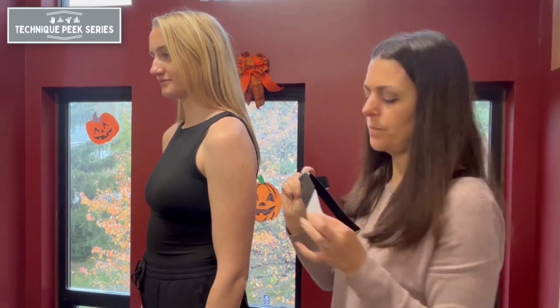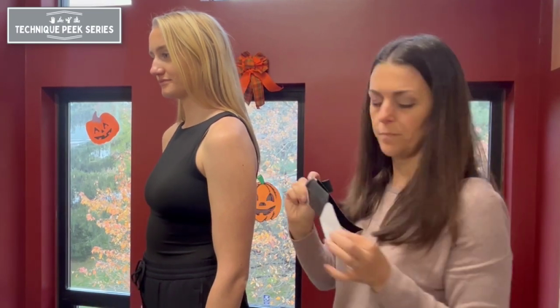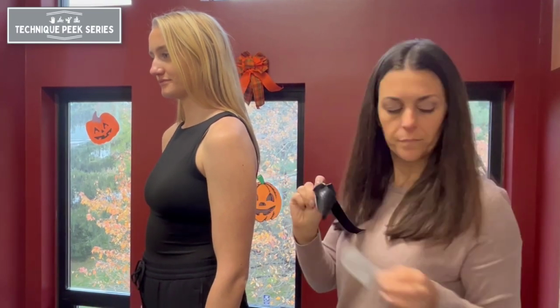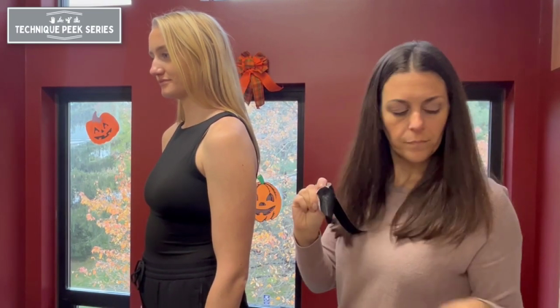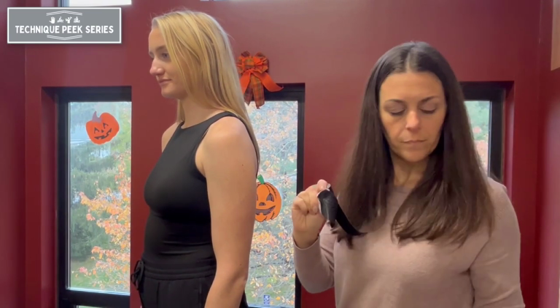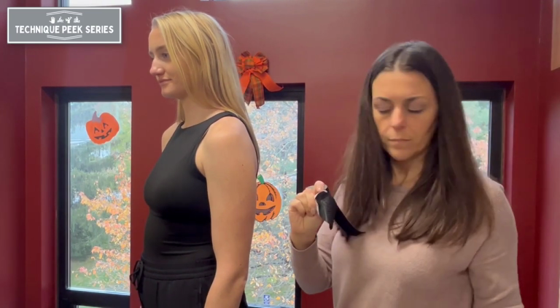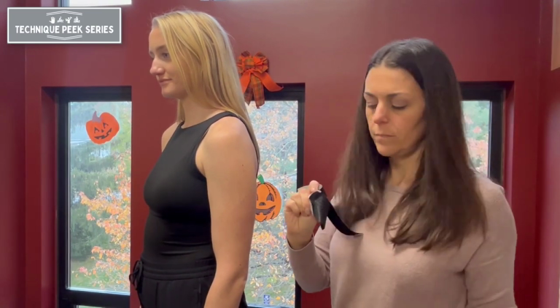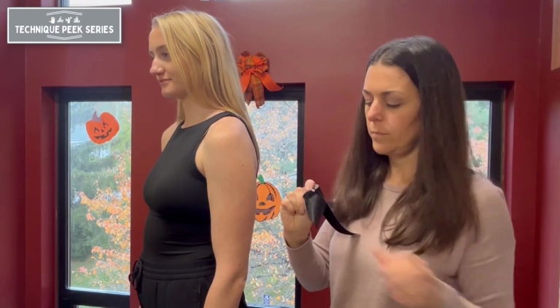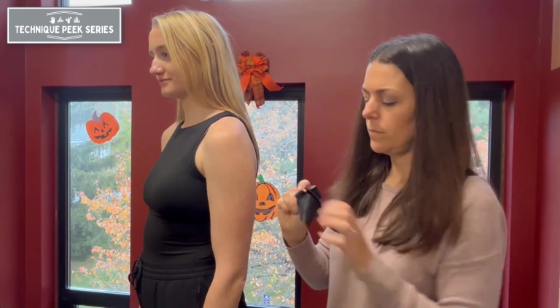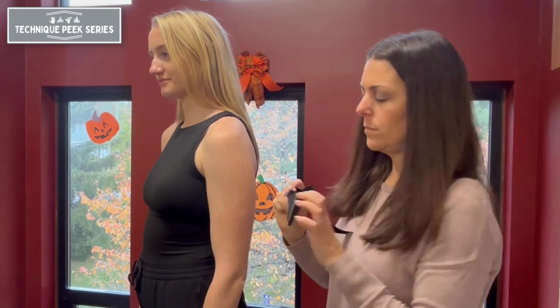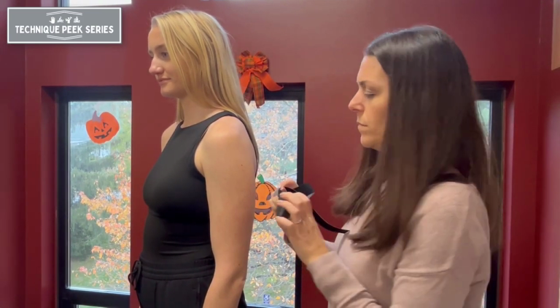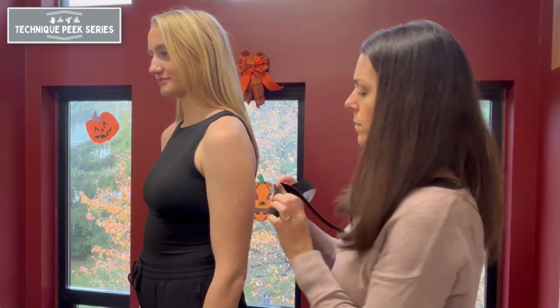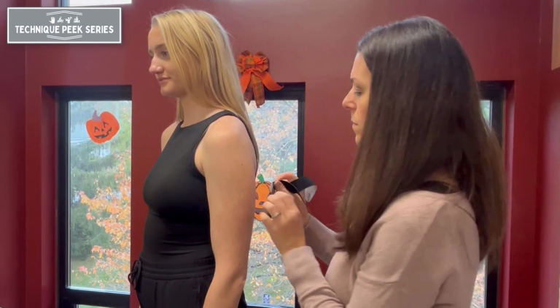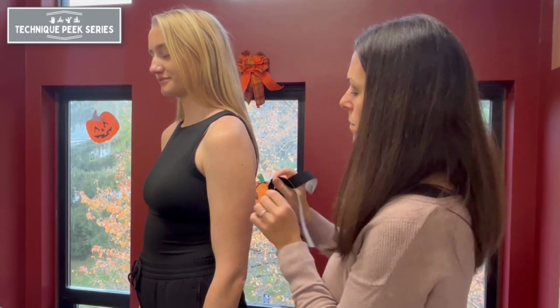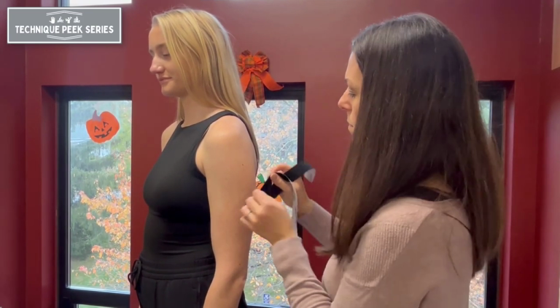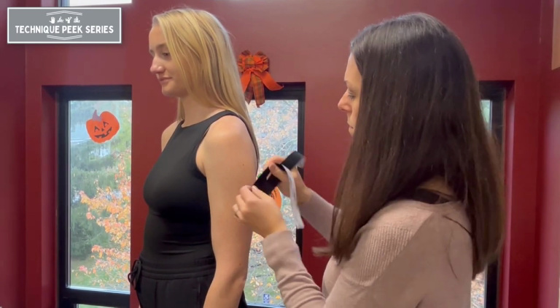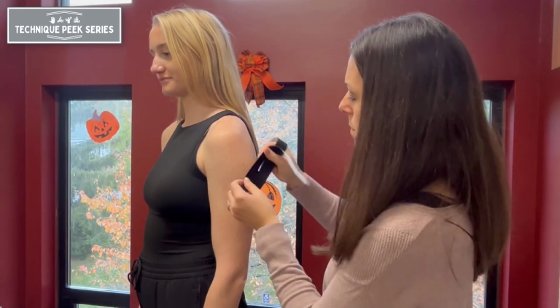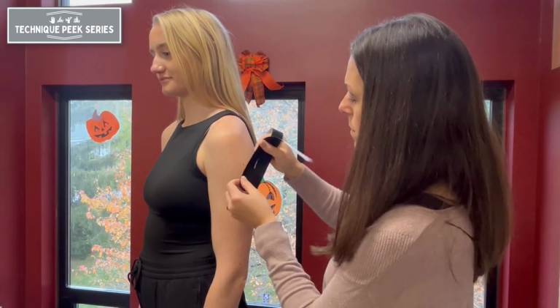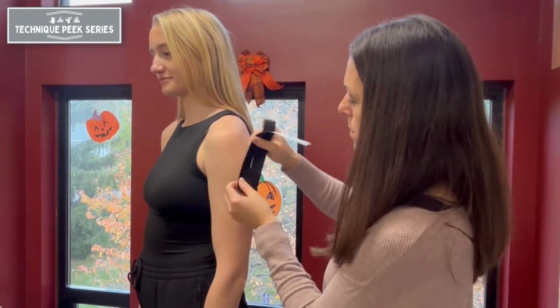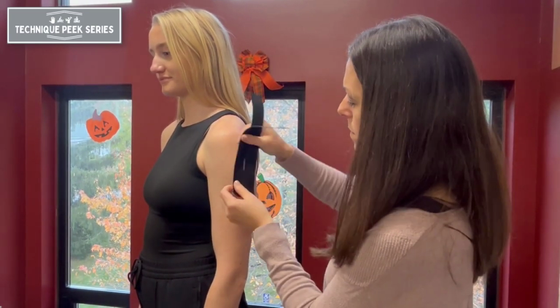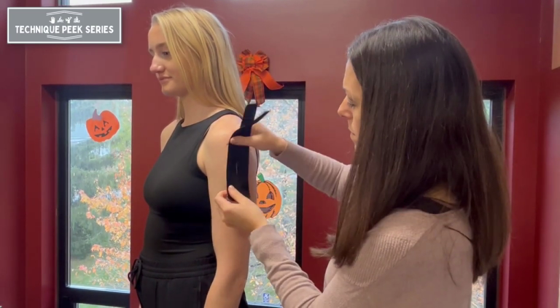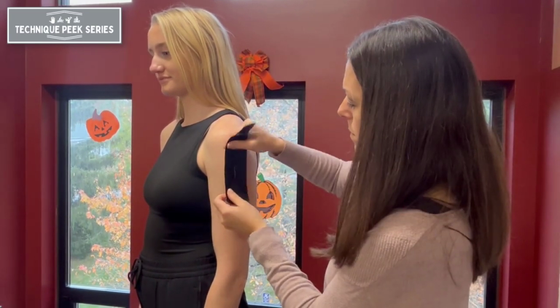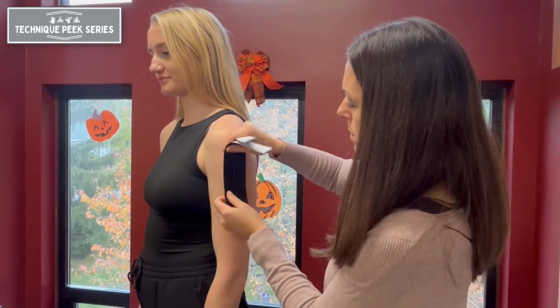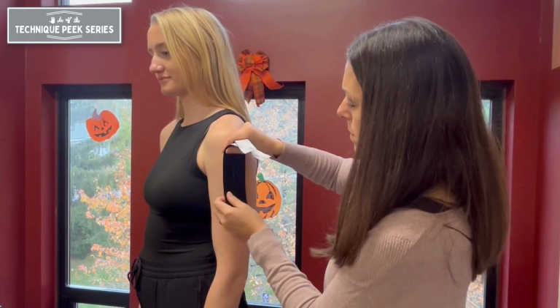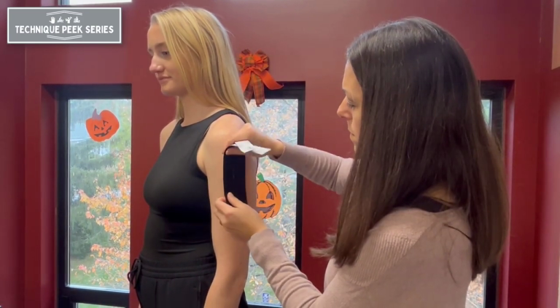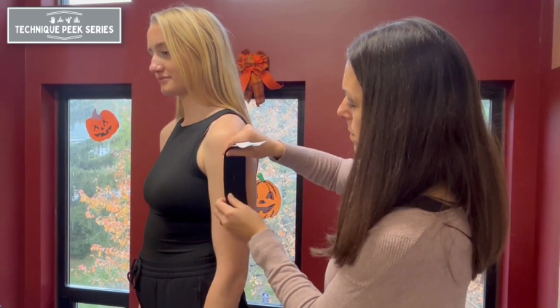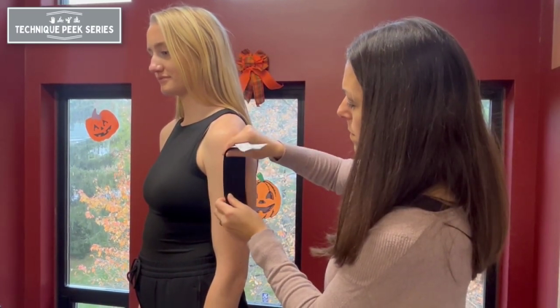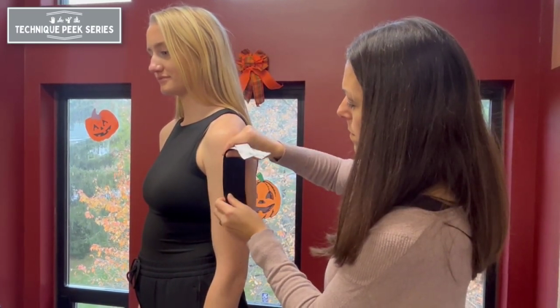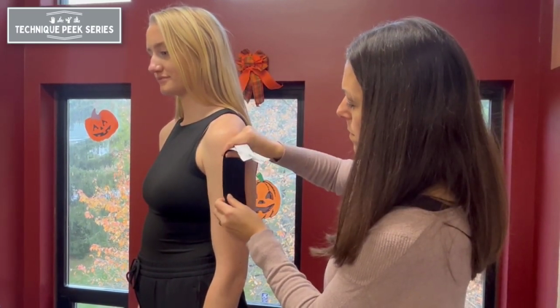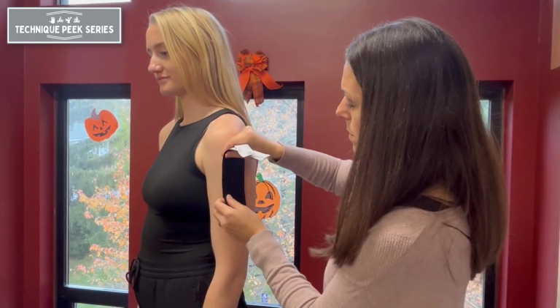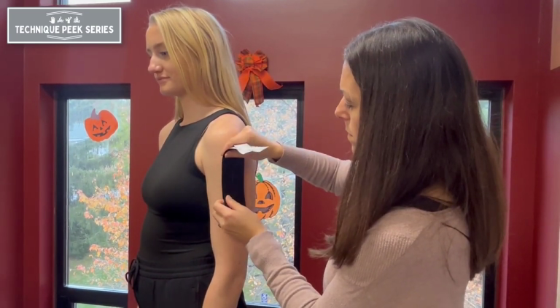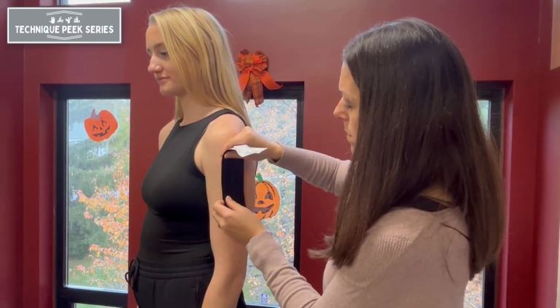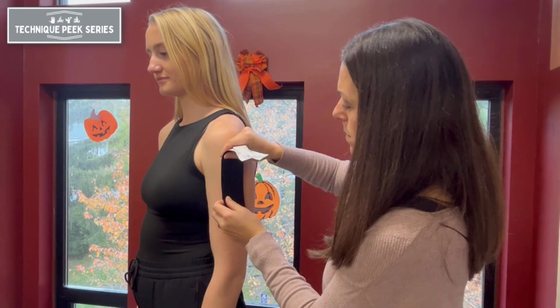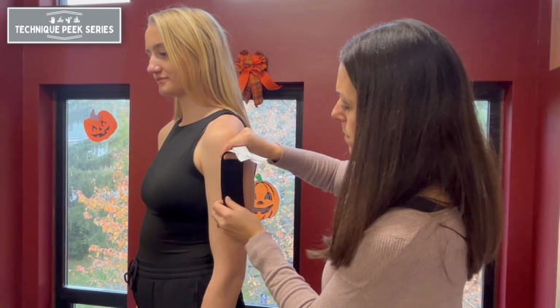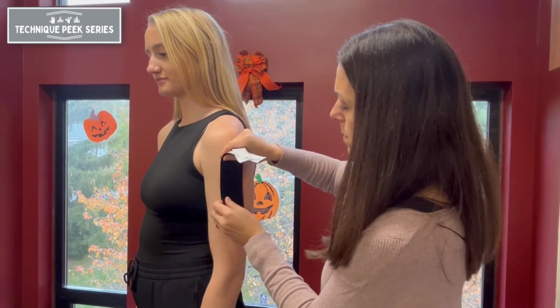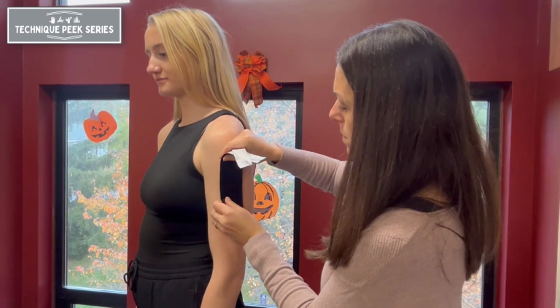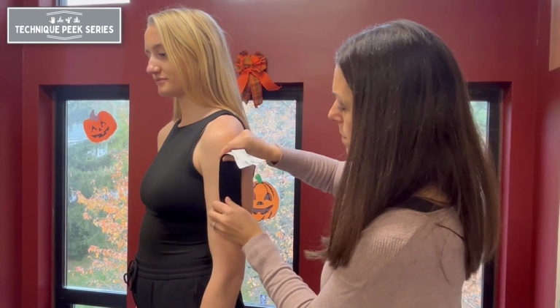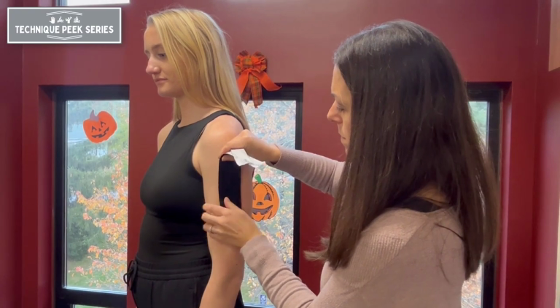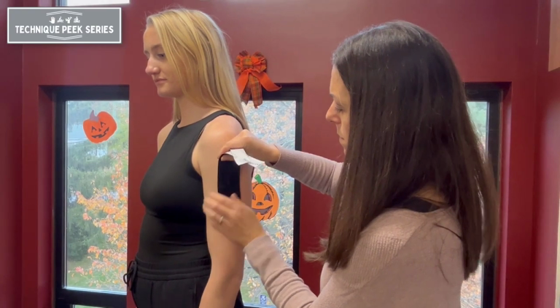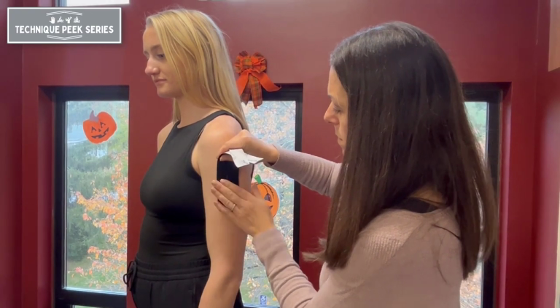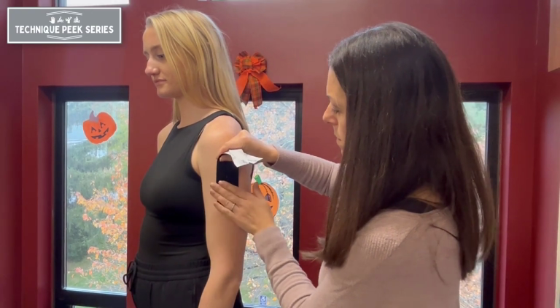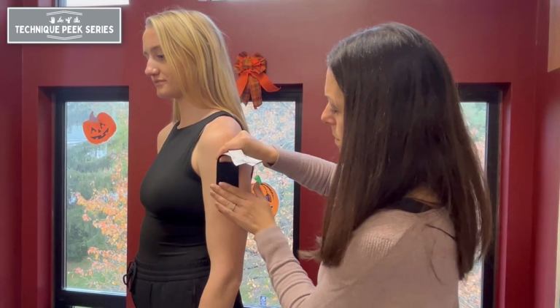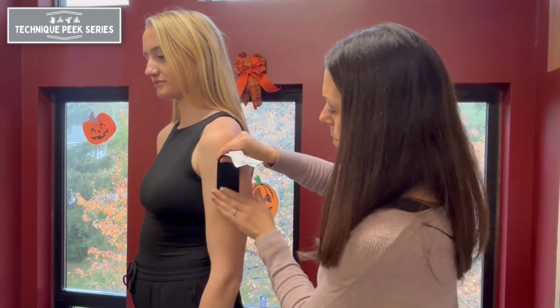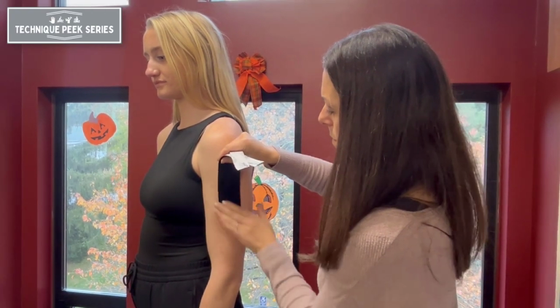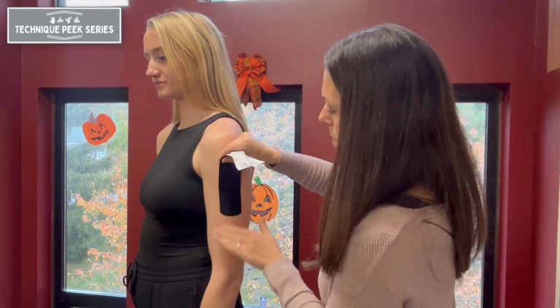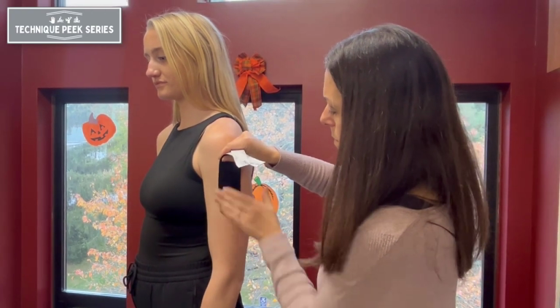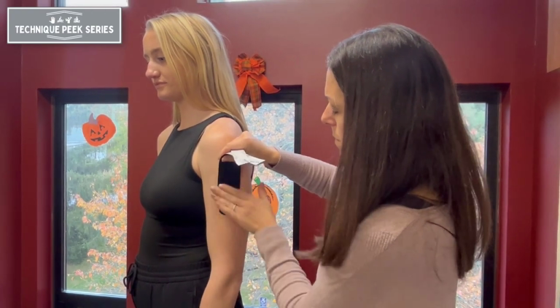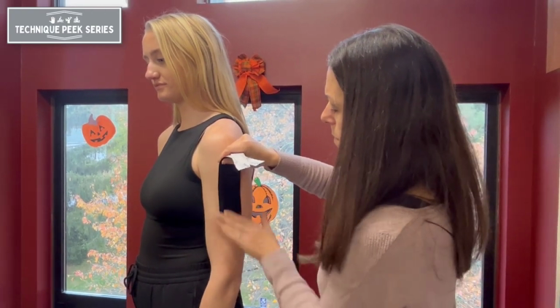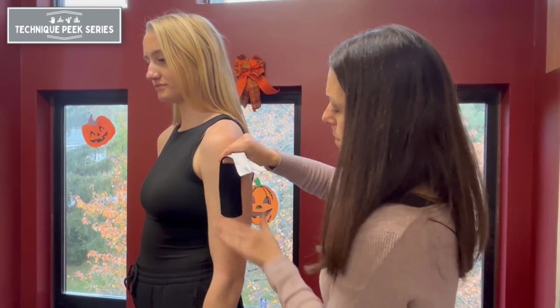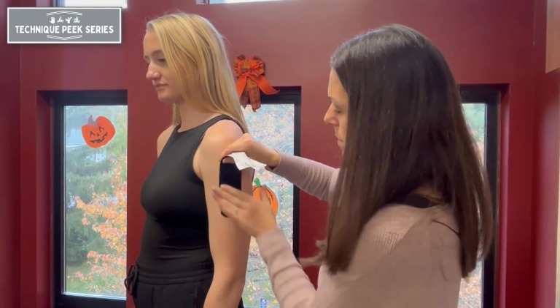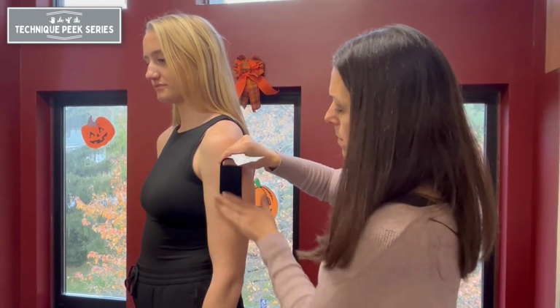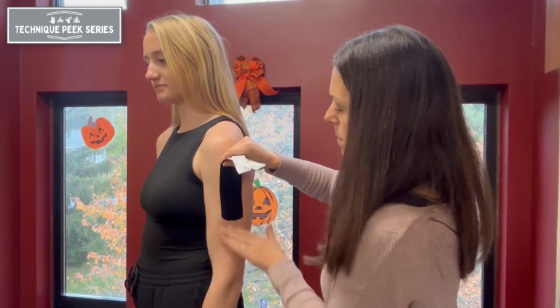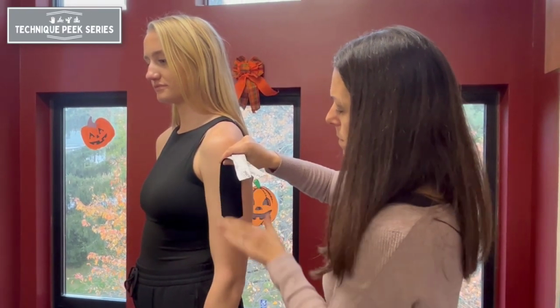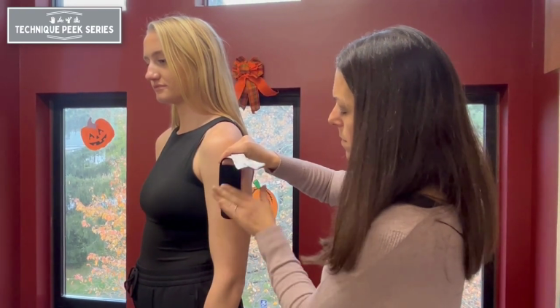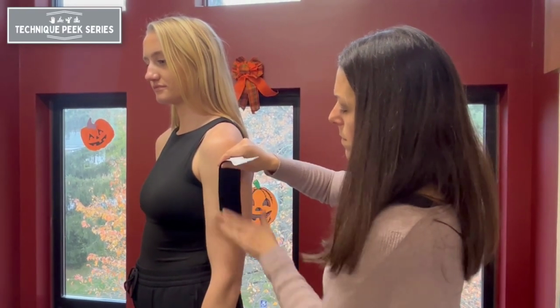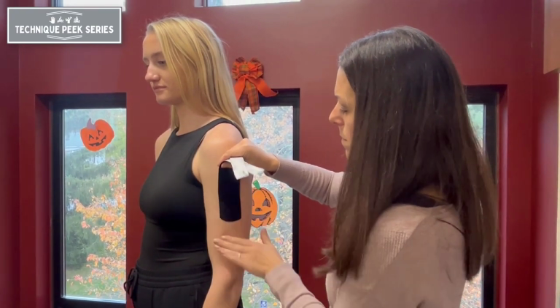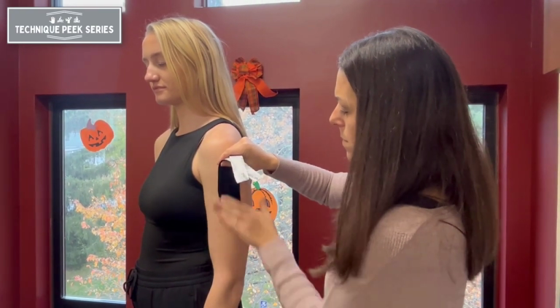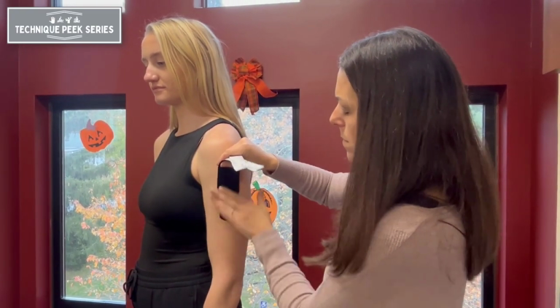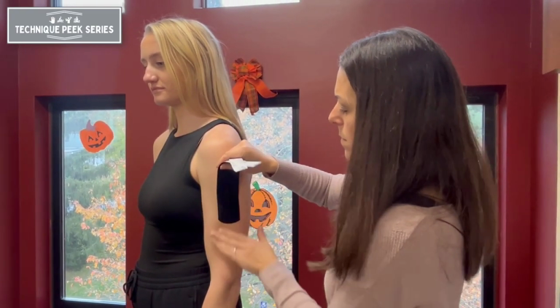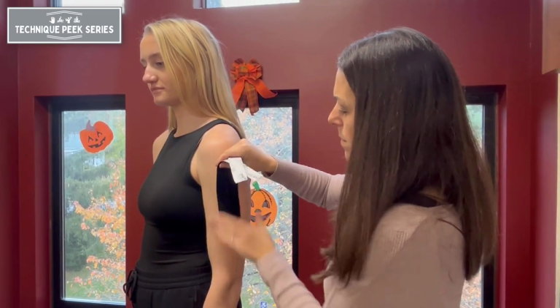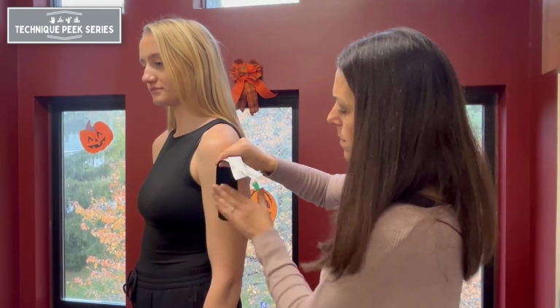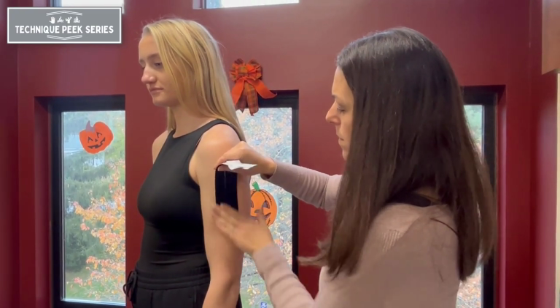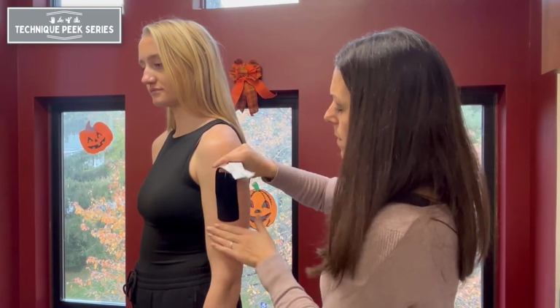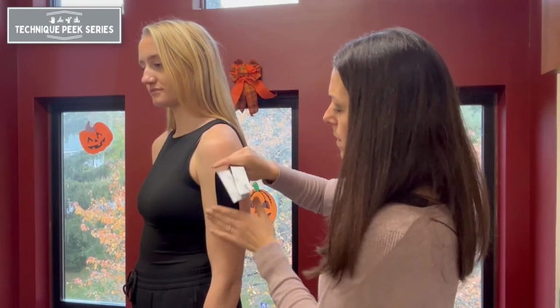Begin with the base applied with no tension, then following the anterior and posterior borders of the deltoid.